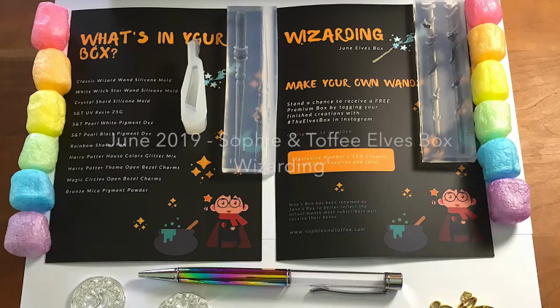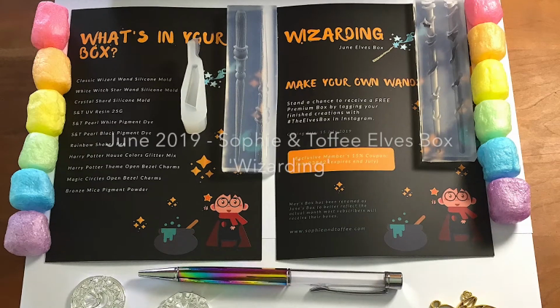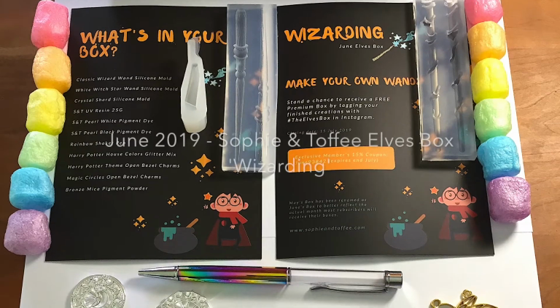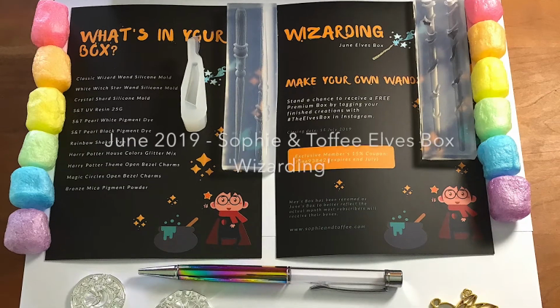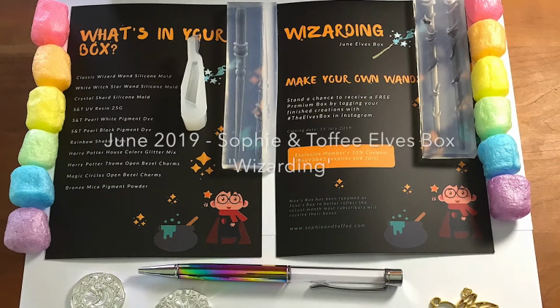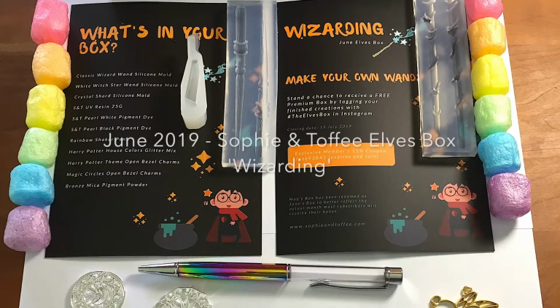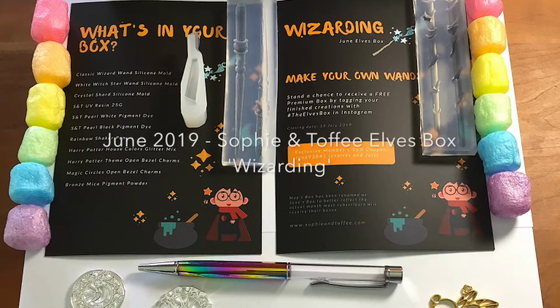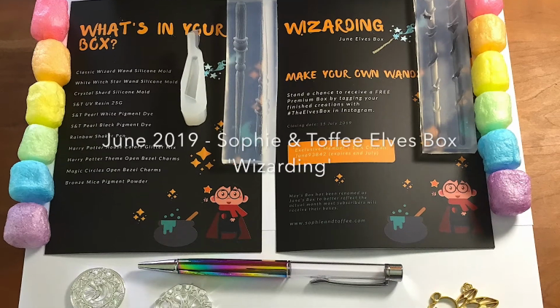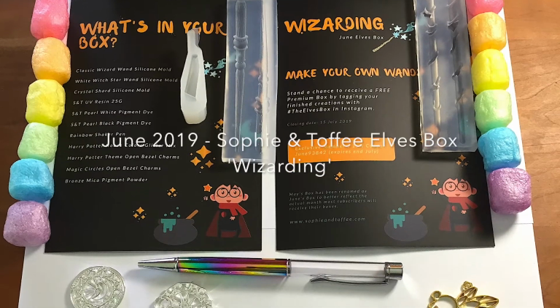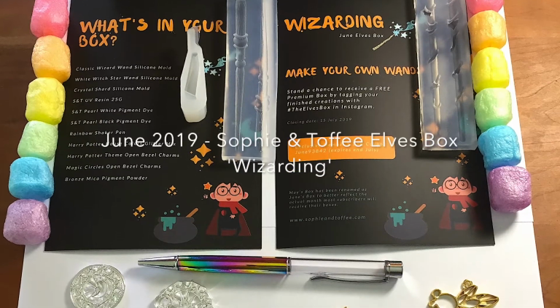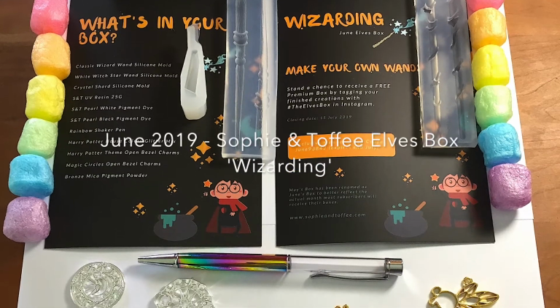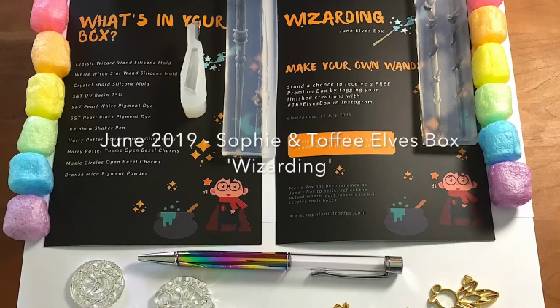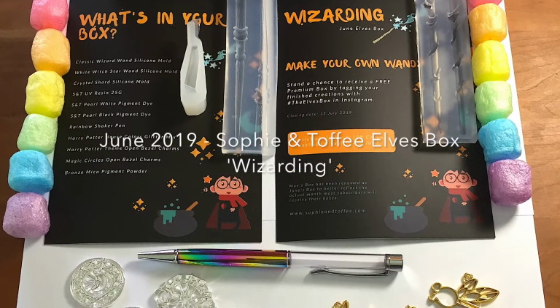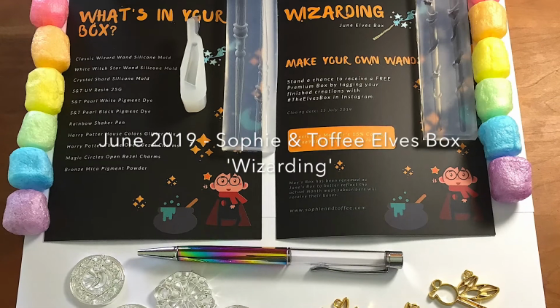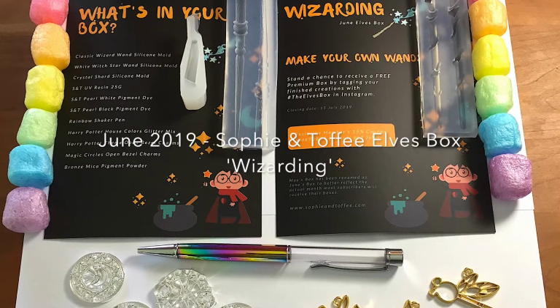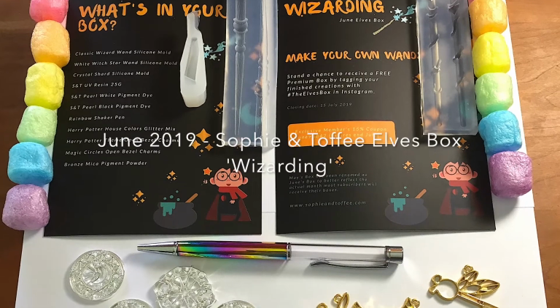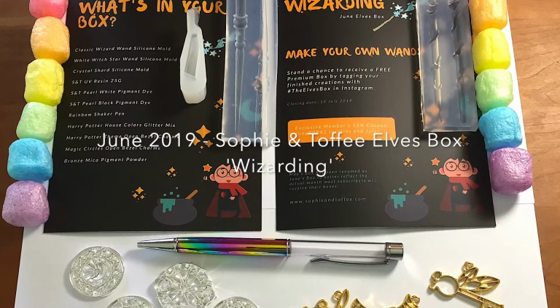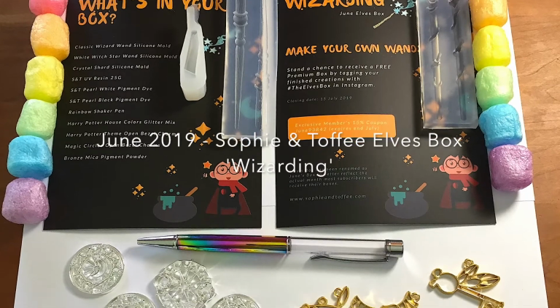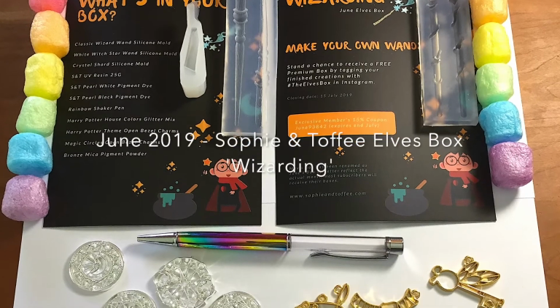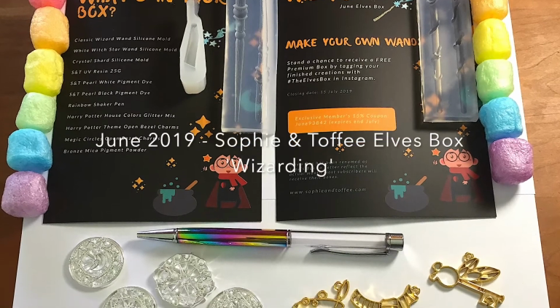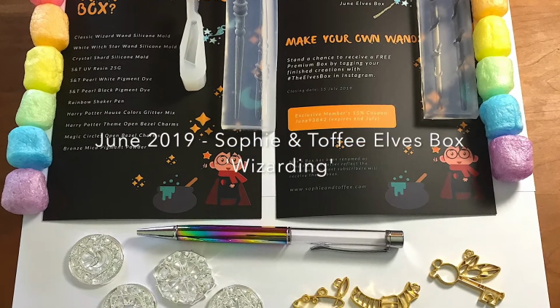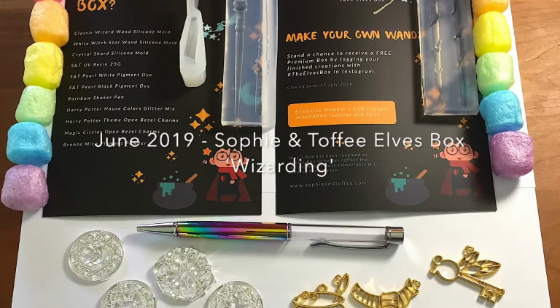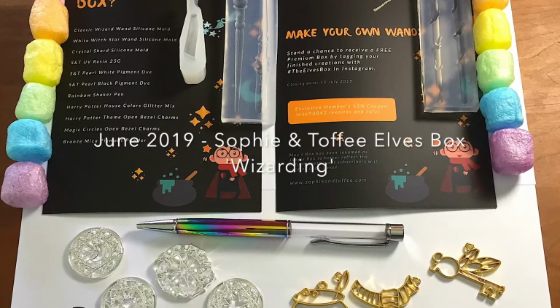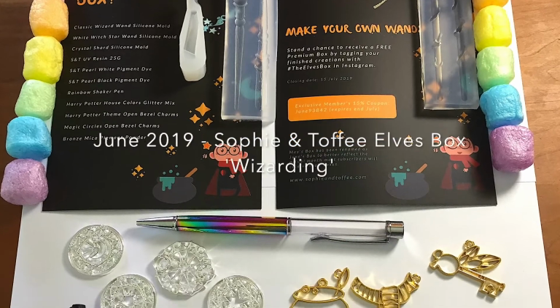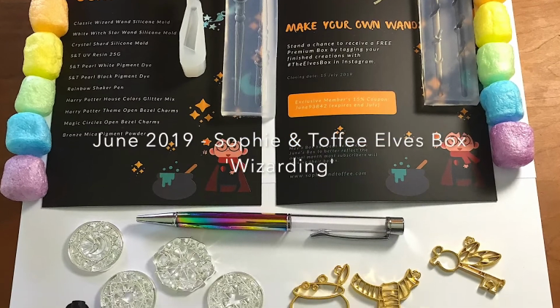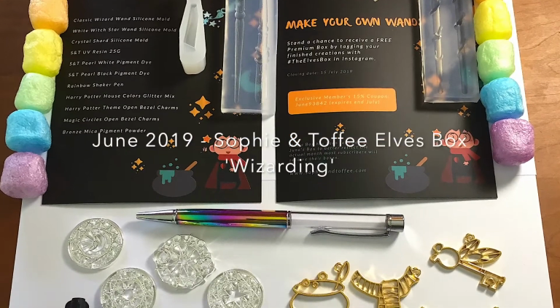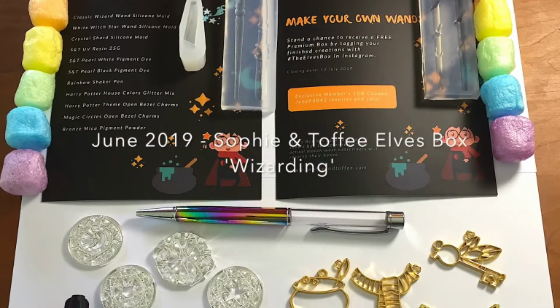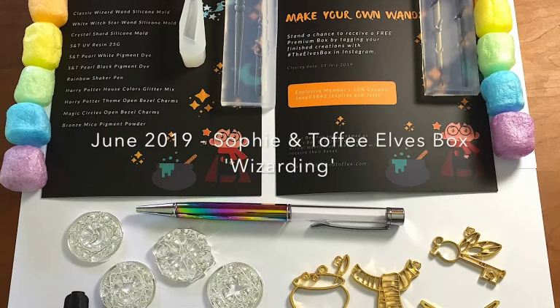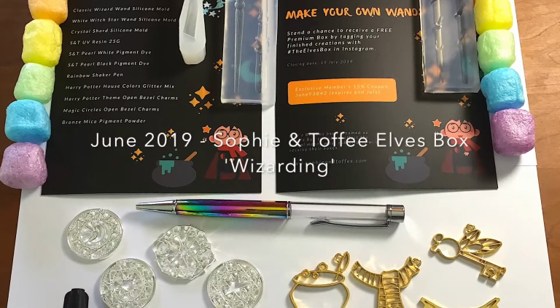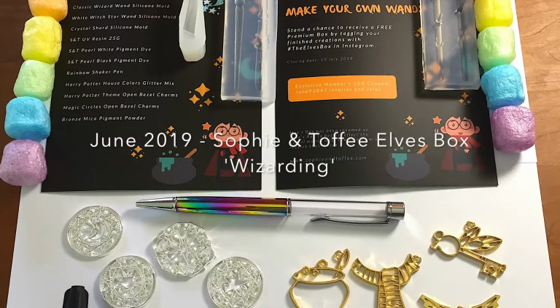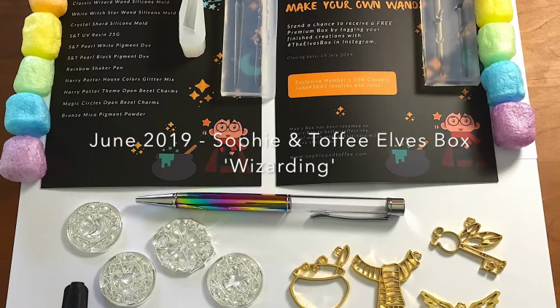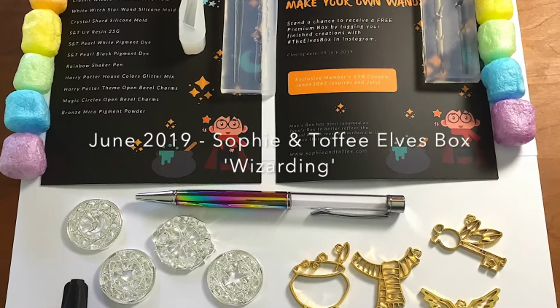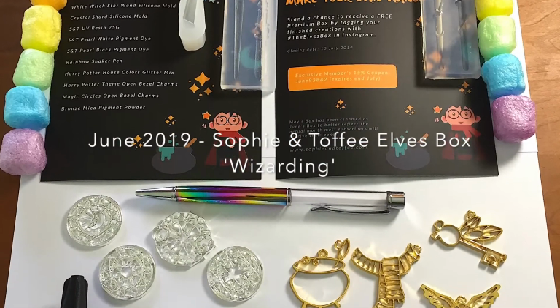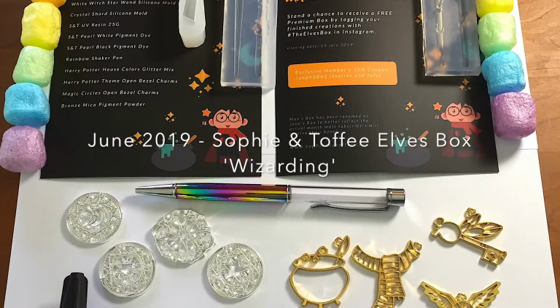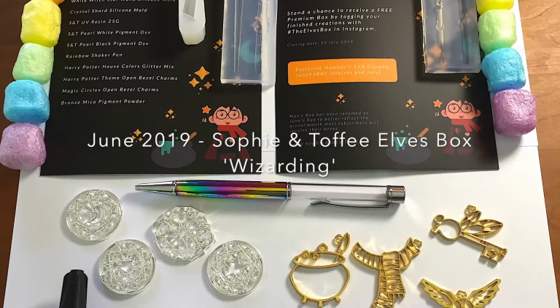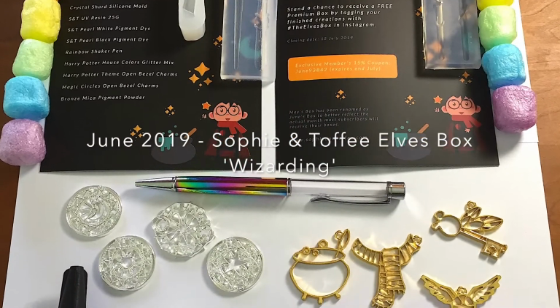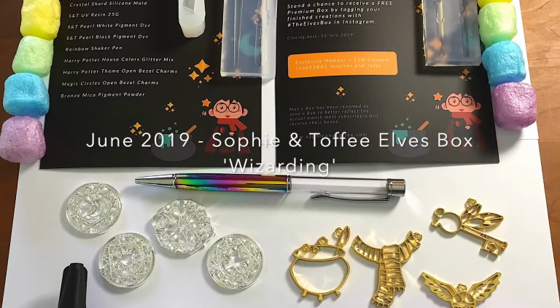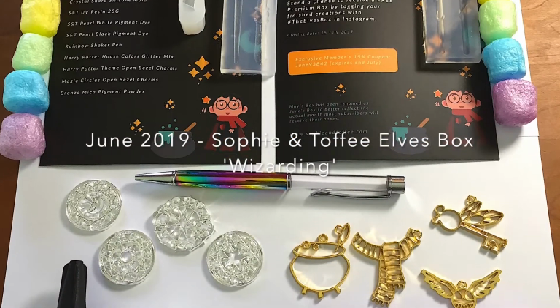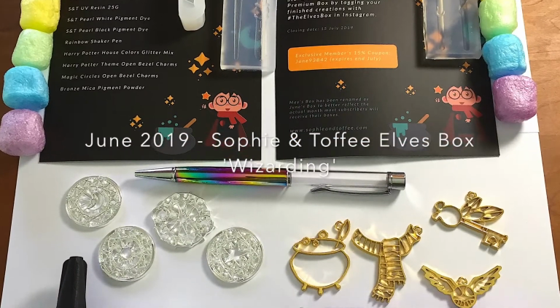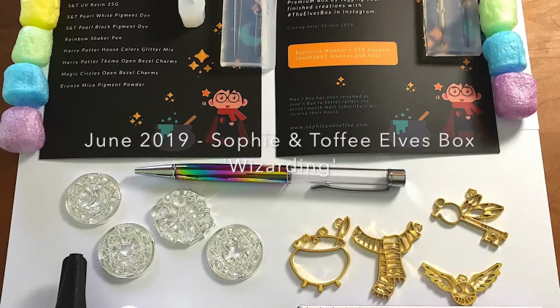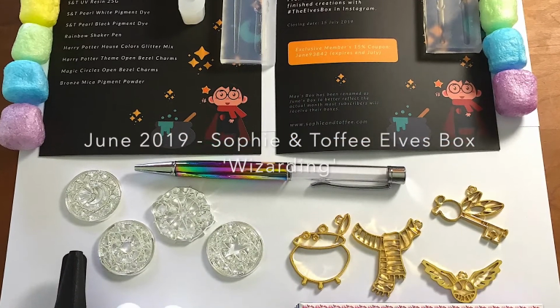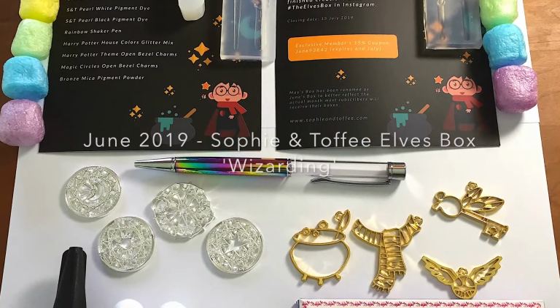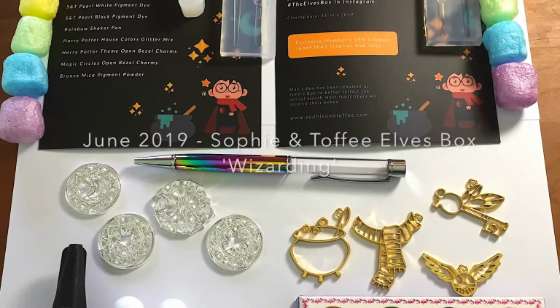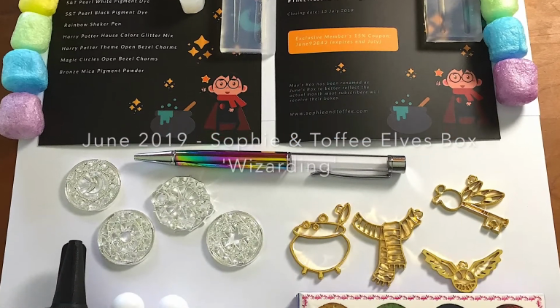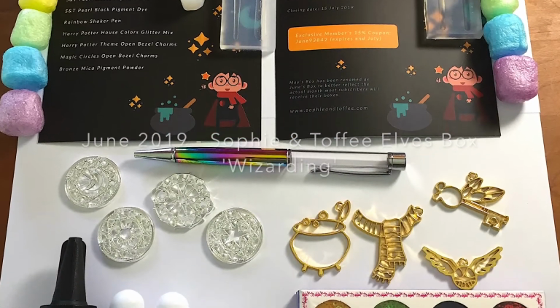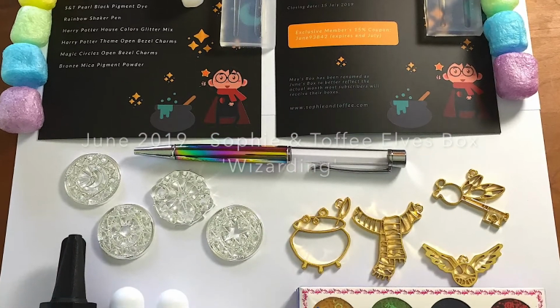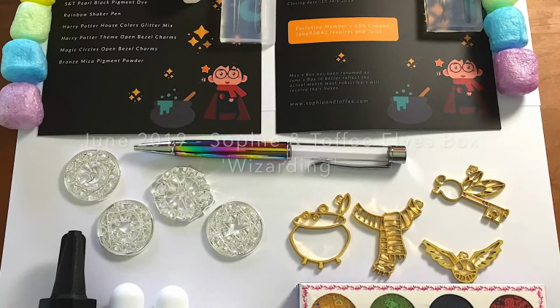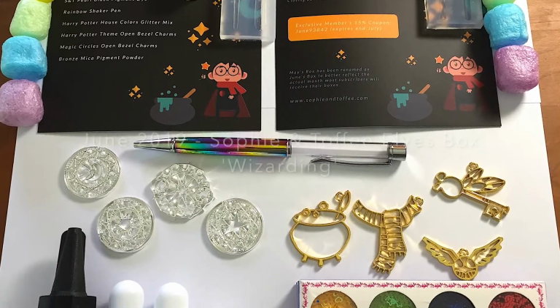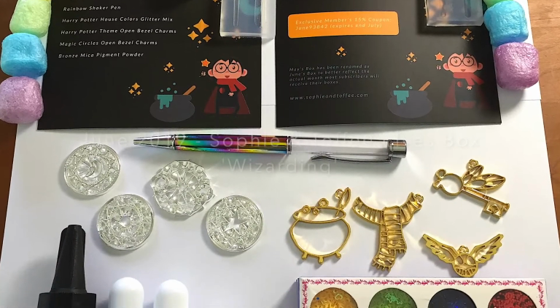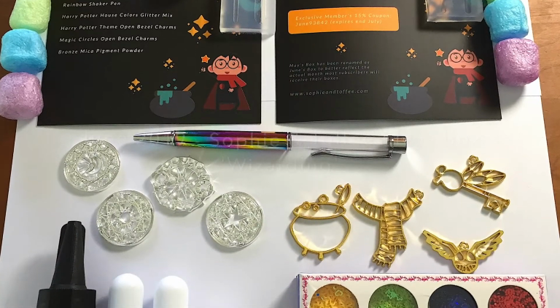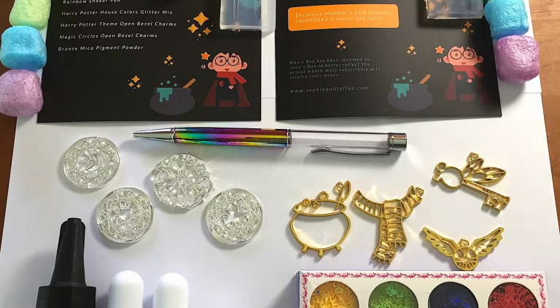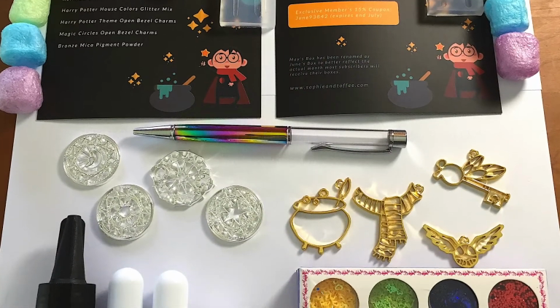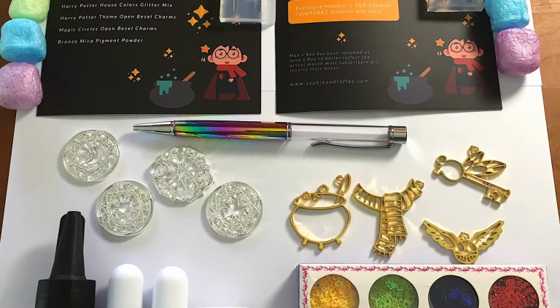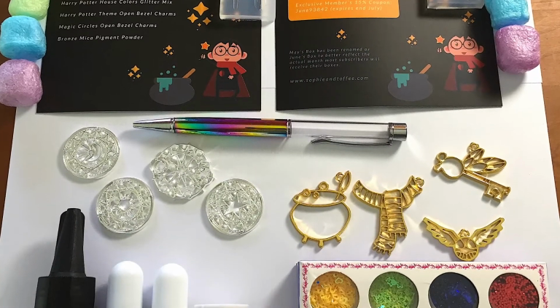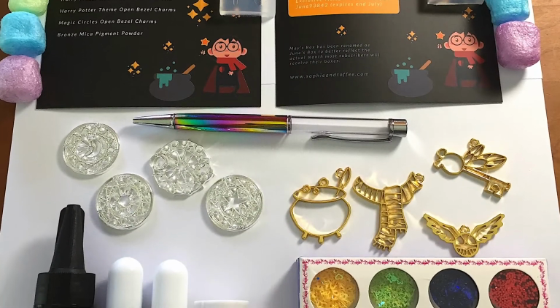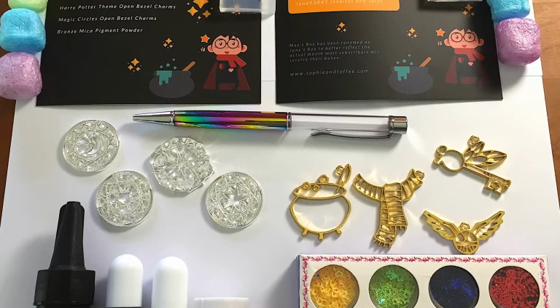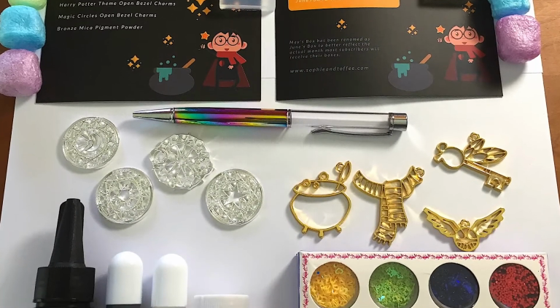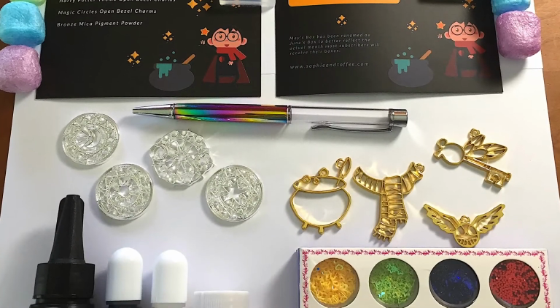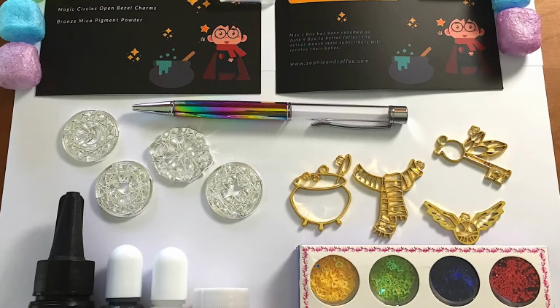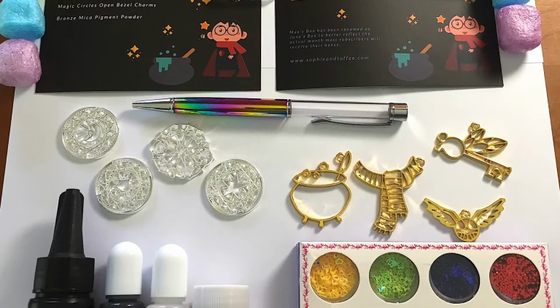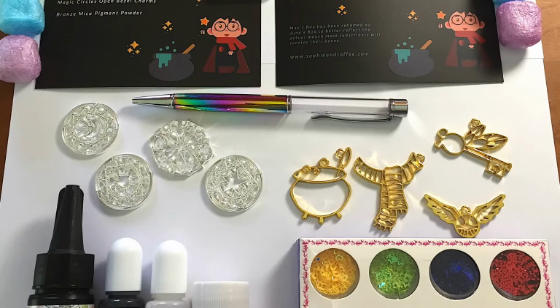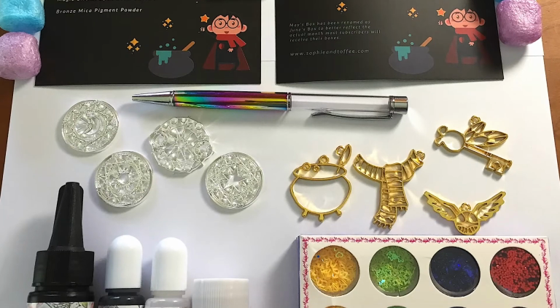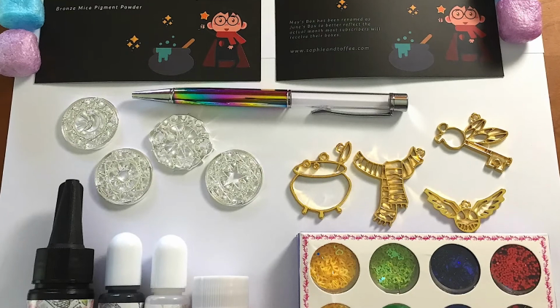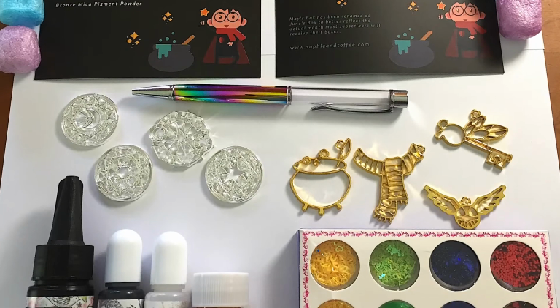Hi everyone, it's Jazzy here from Green Tons. I've just received my second Sophie and Toffee Elves box and I want to show you what's inside.